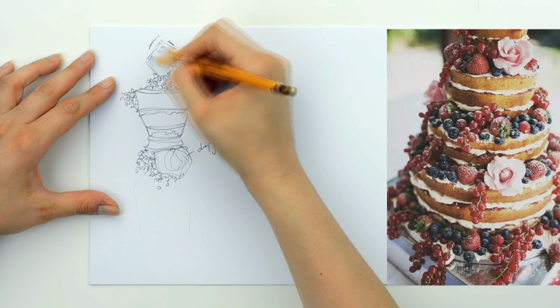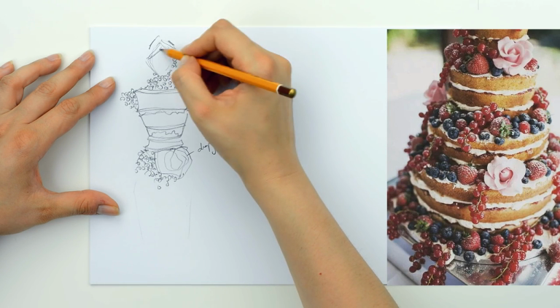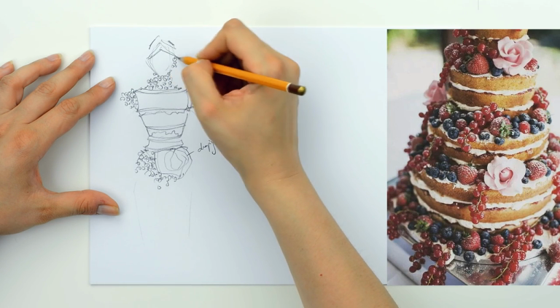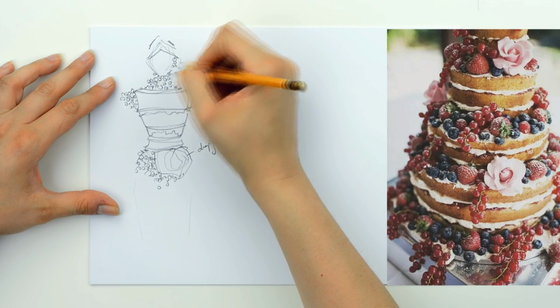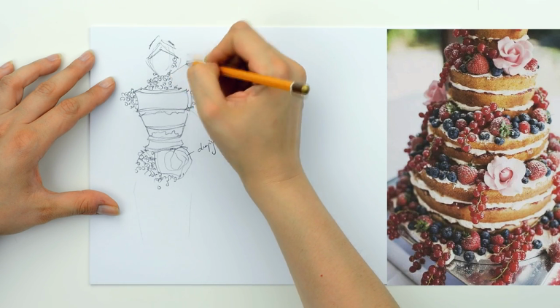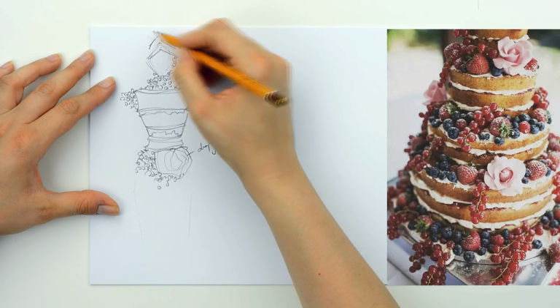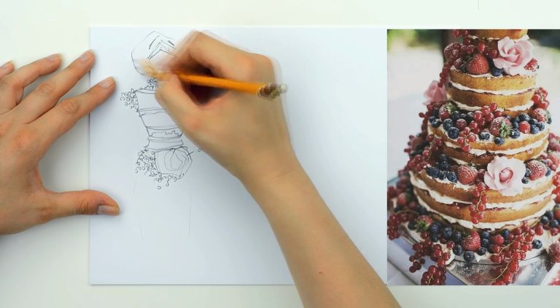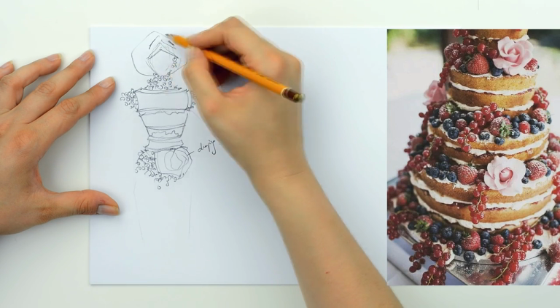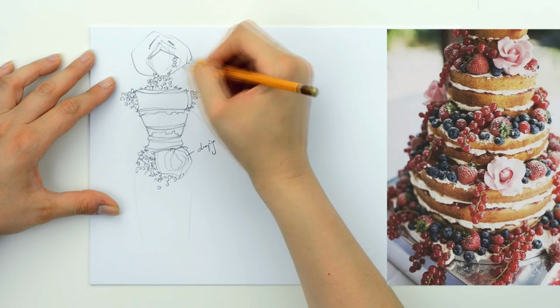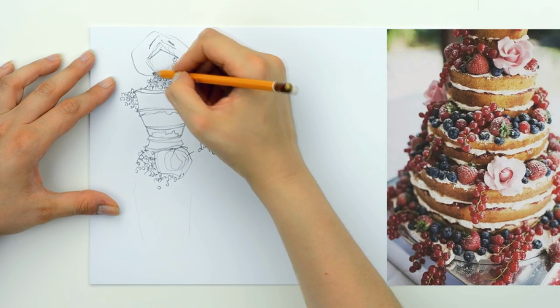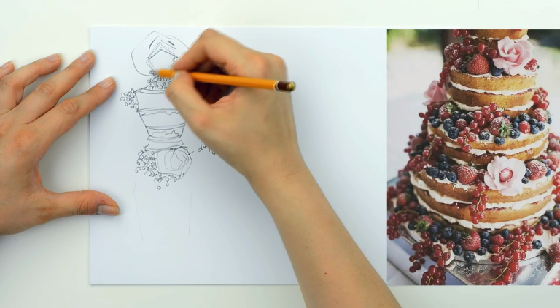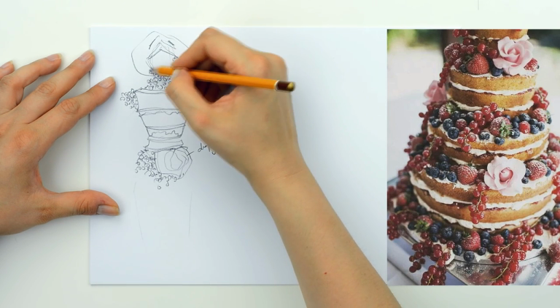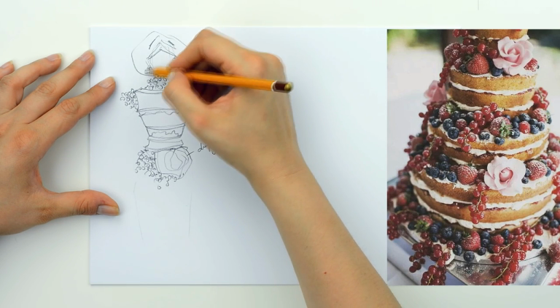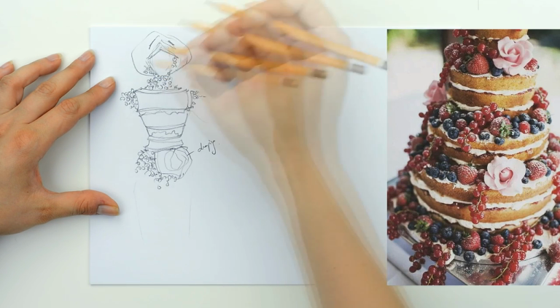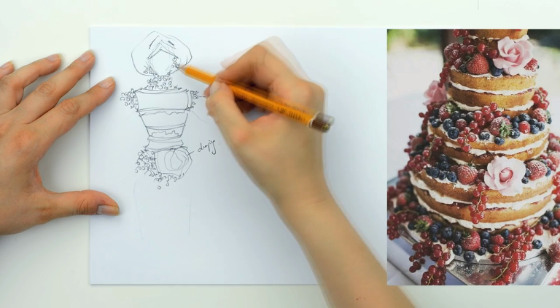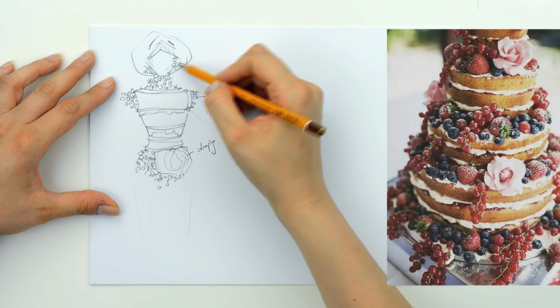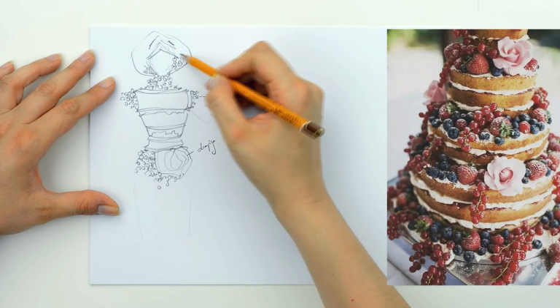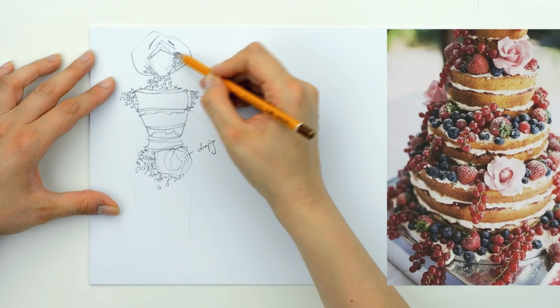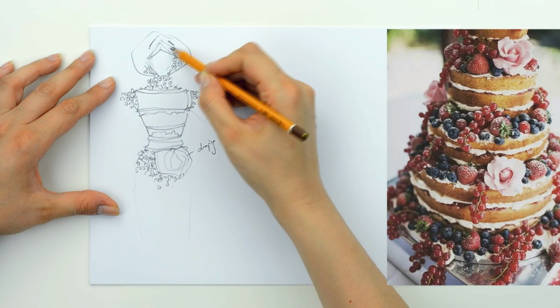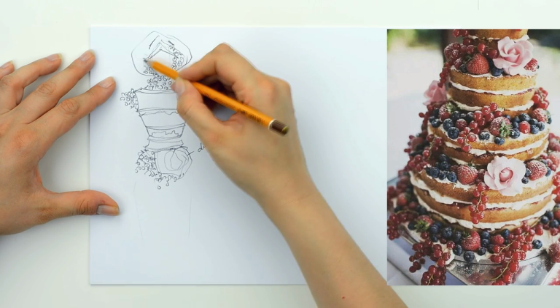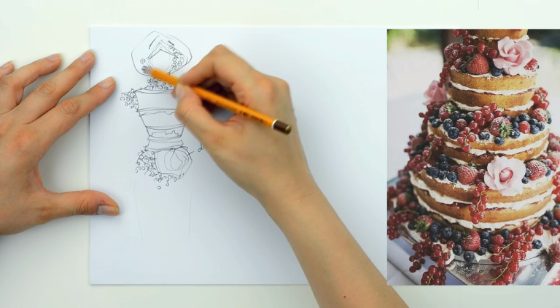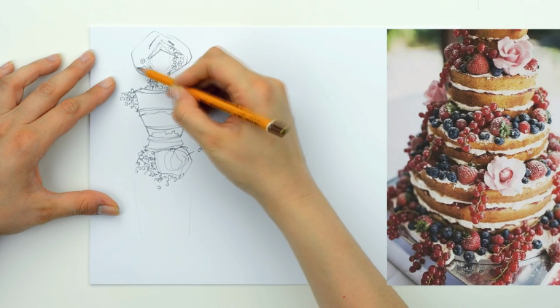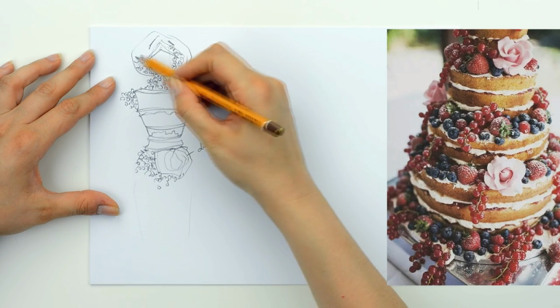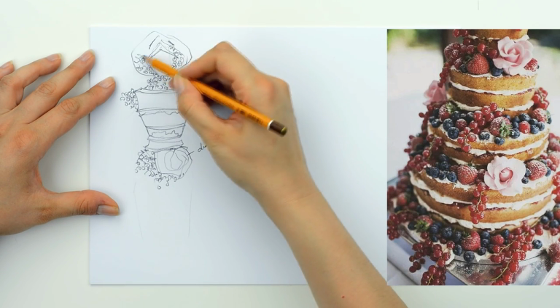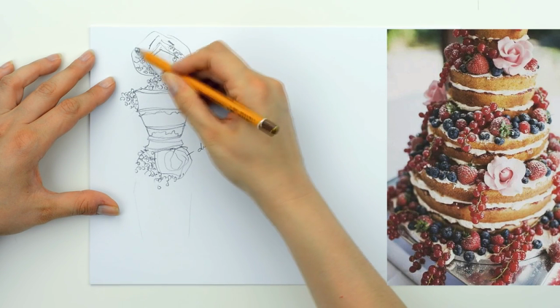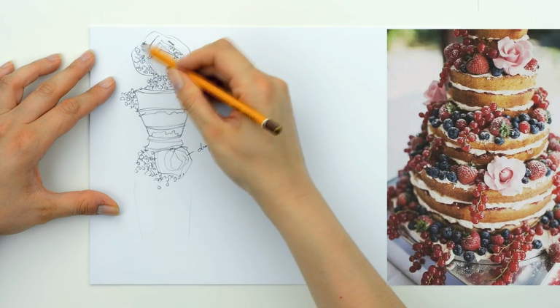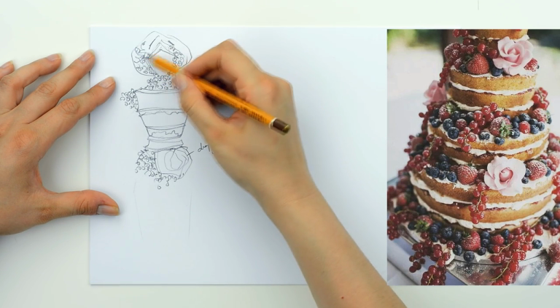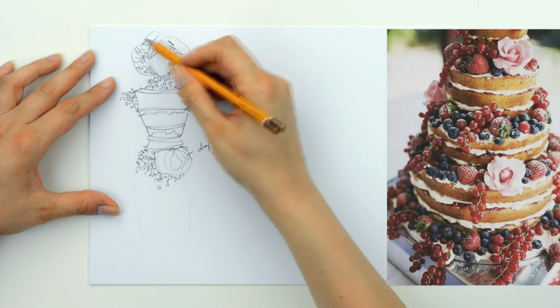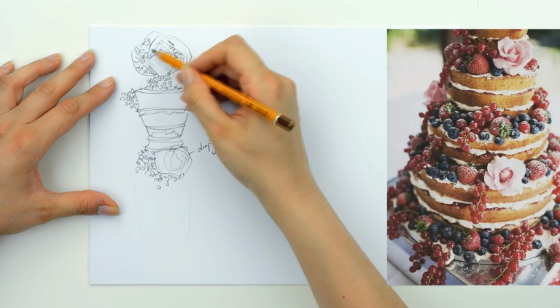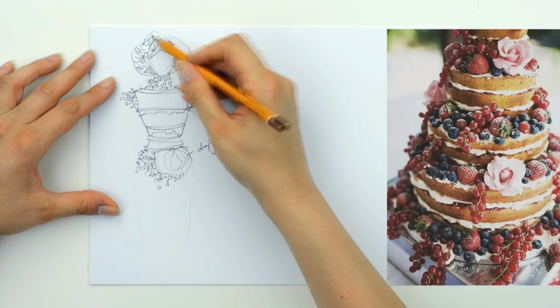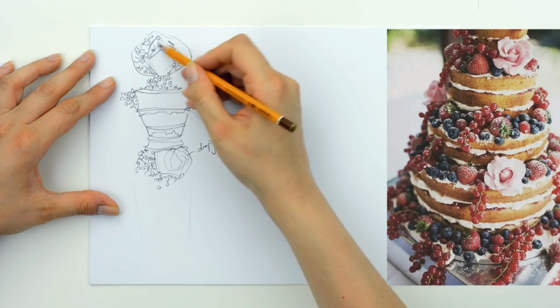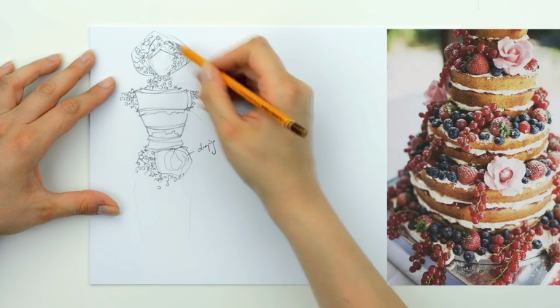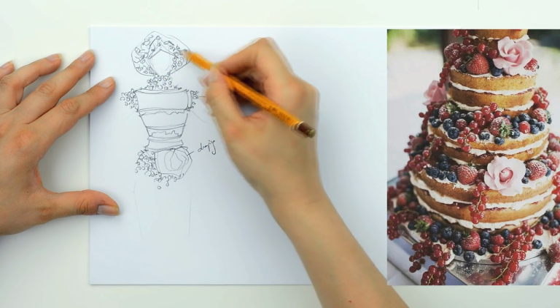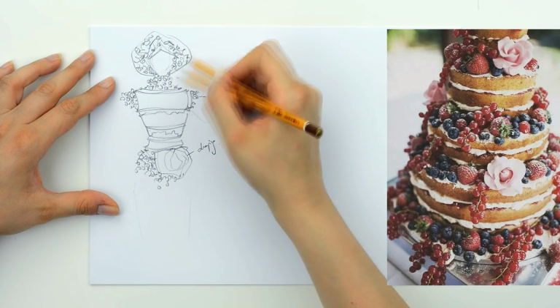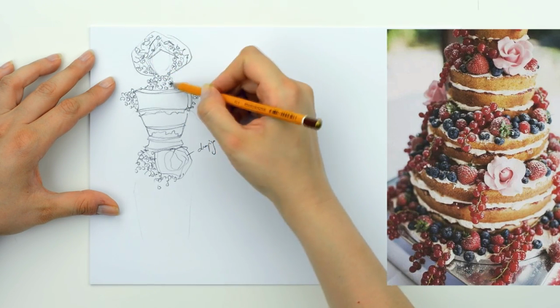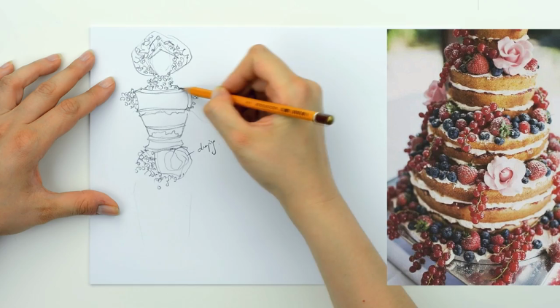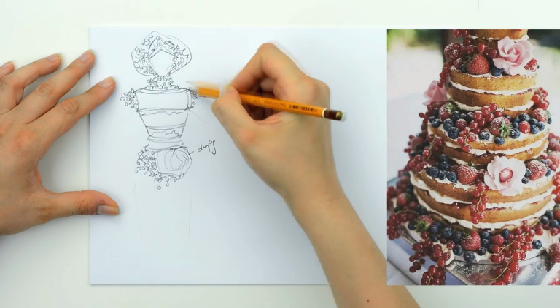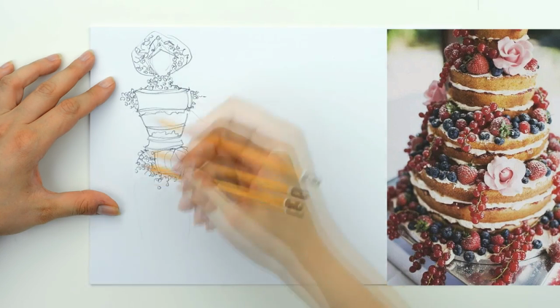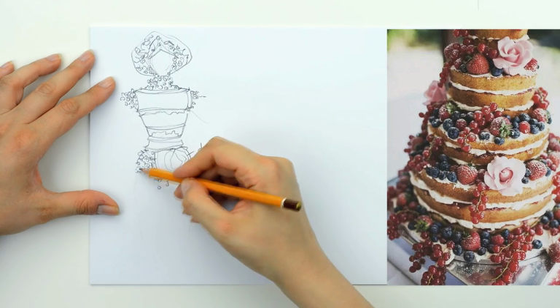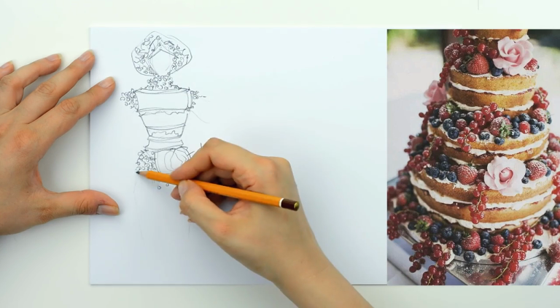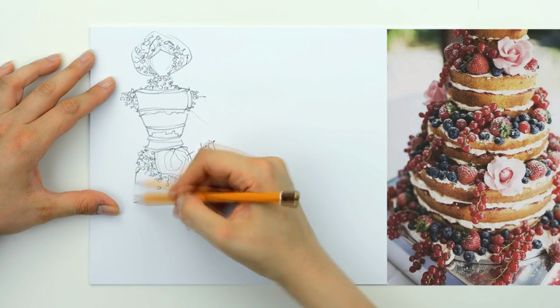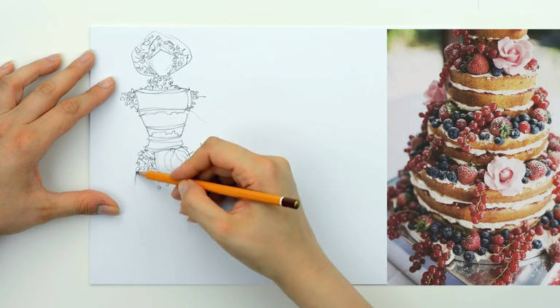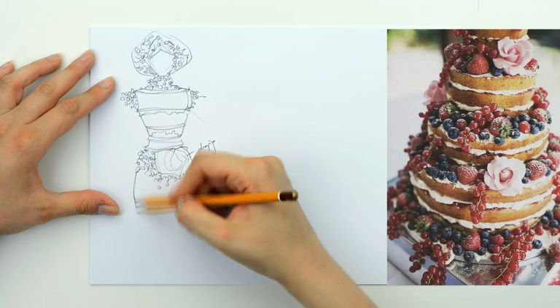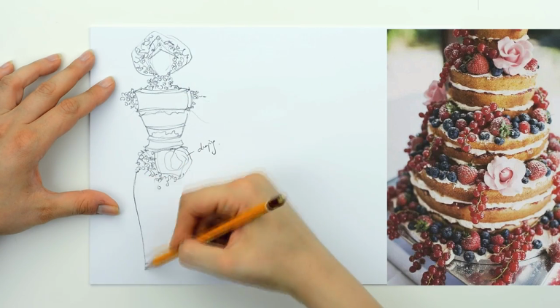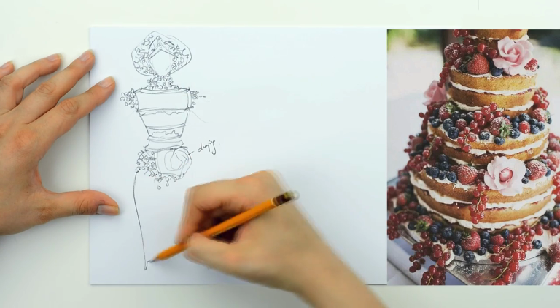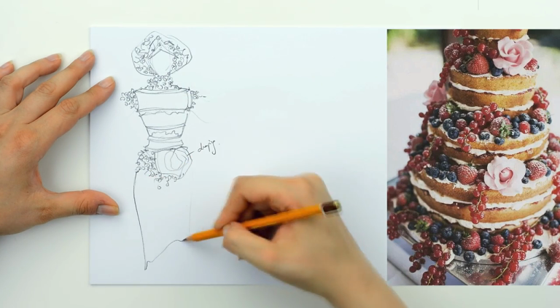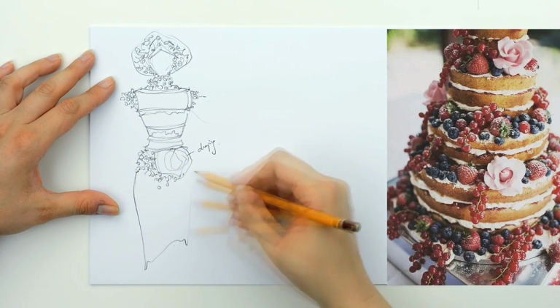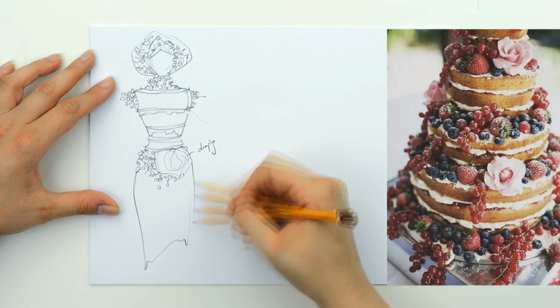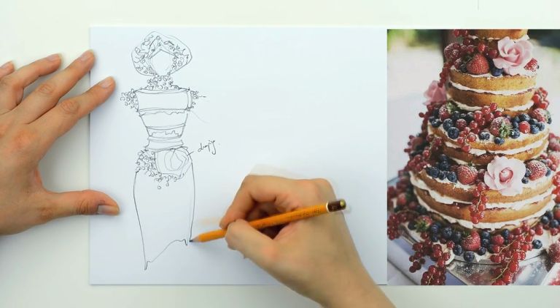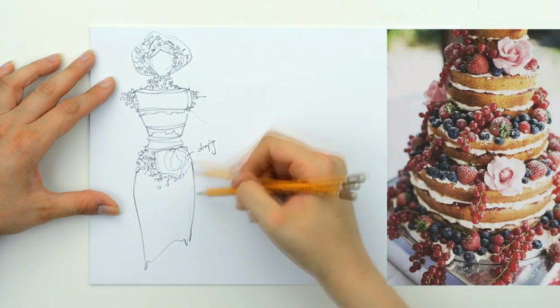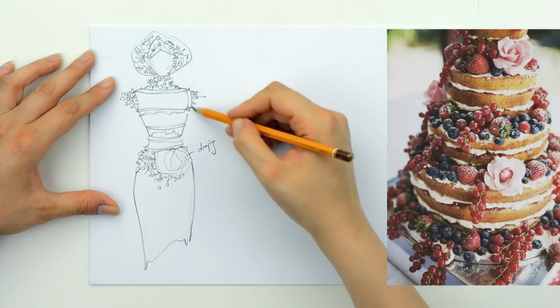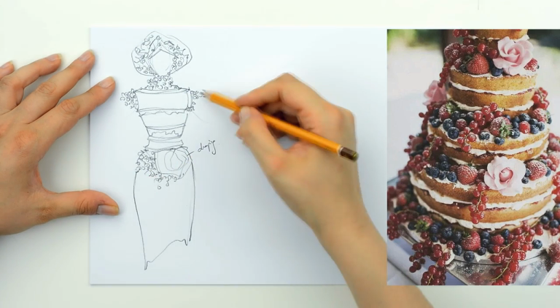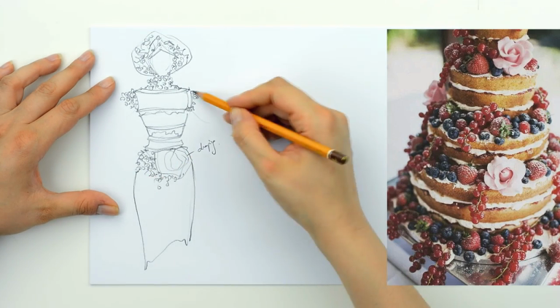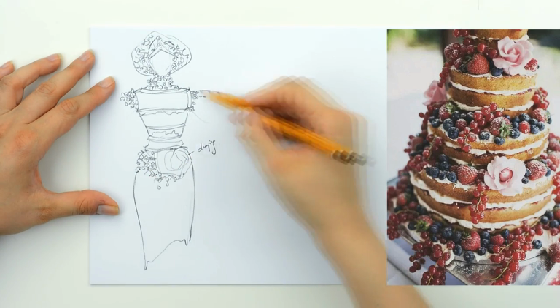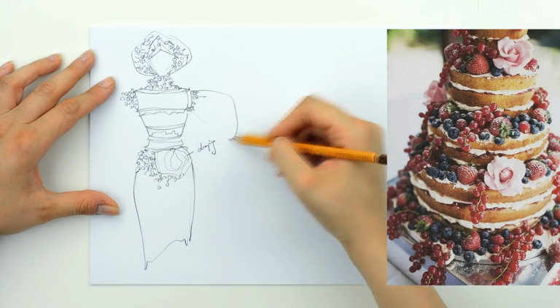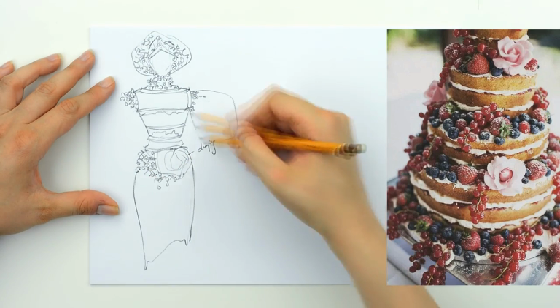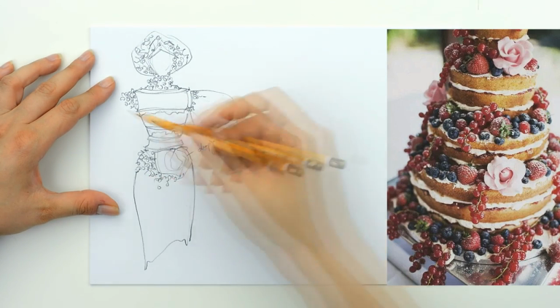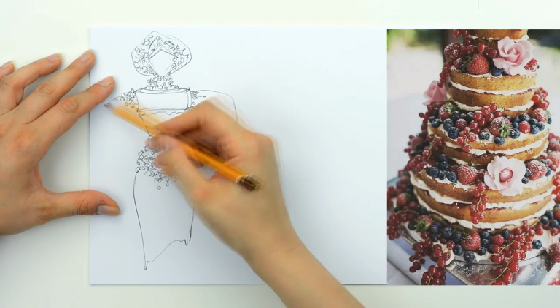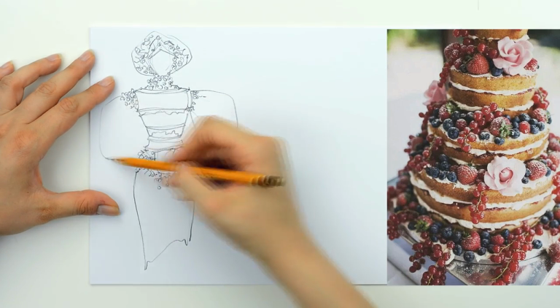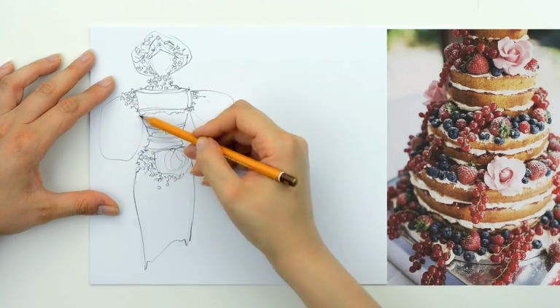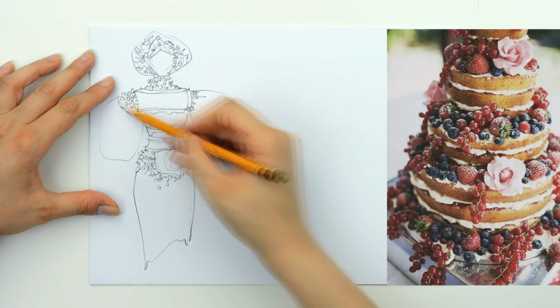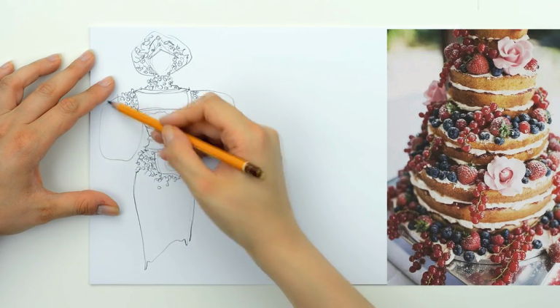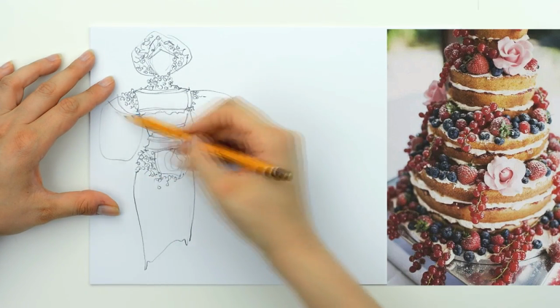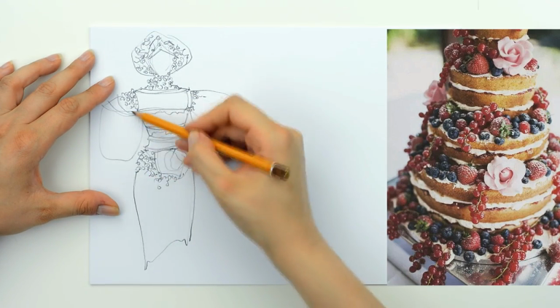This time I received a single image and the challenge for me was to create a small collection of three fashion sketches inspired by this cake.